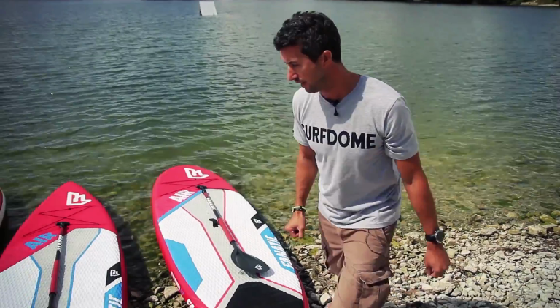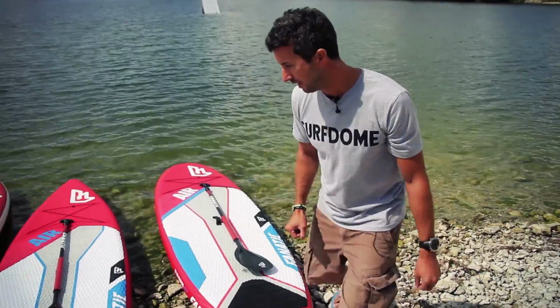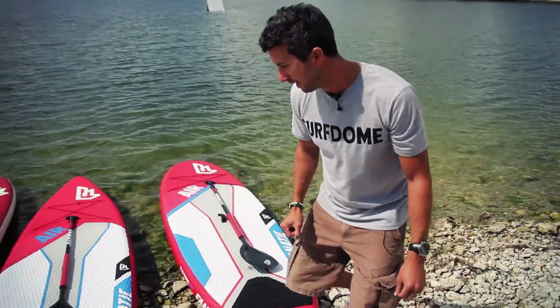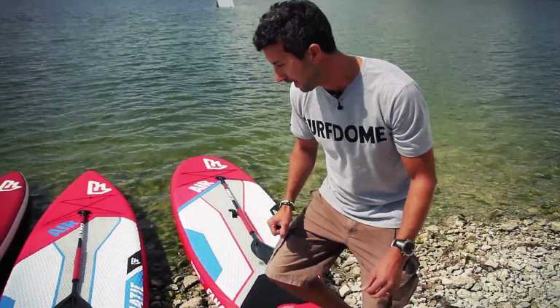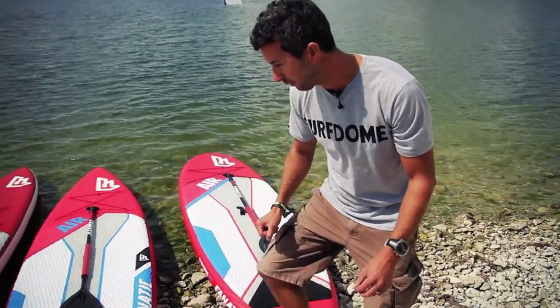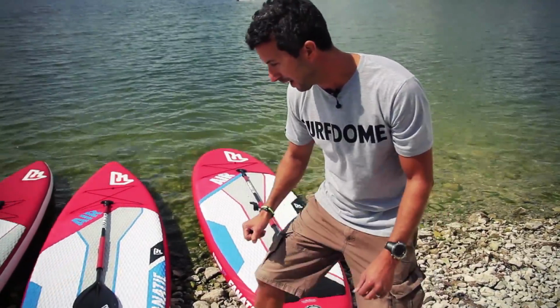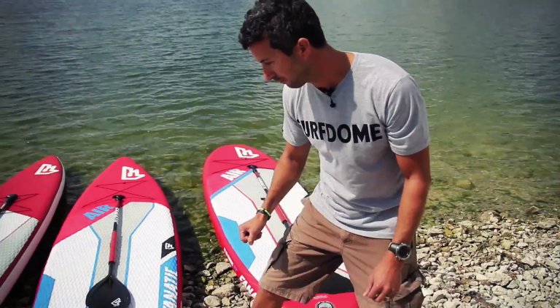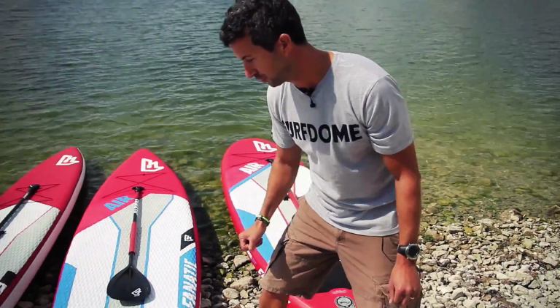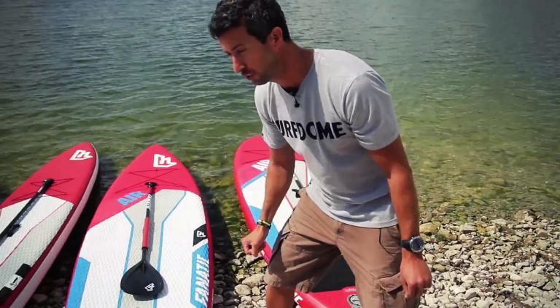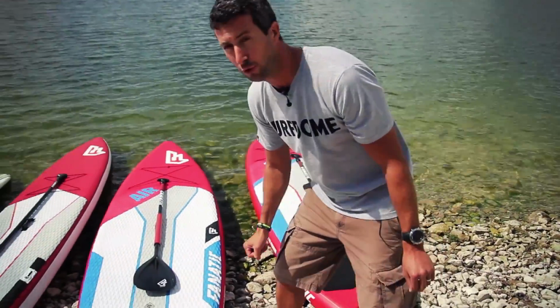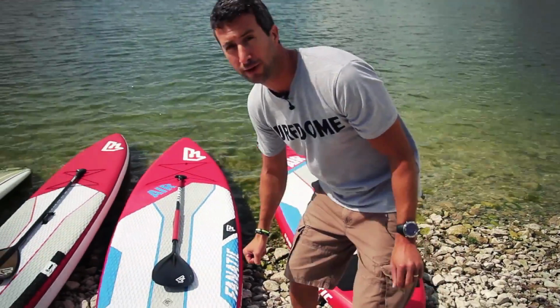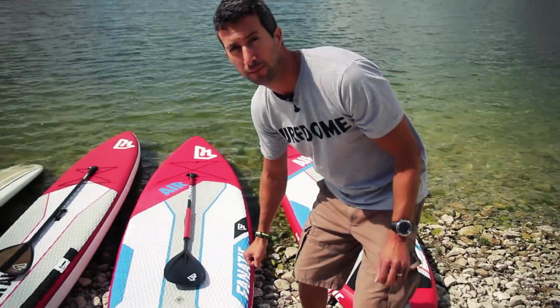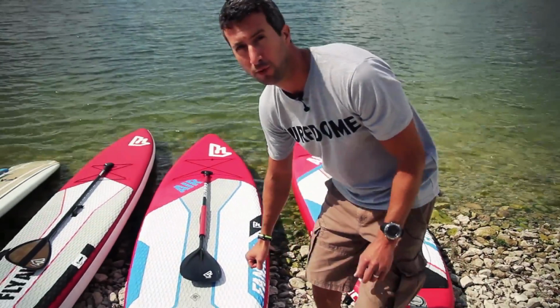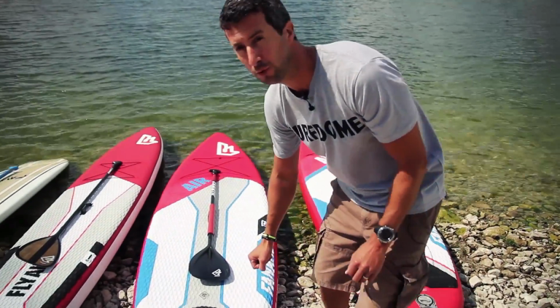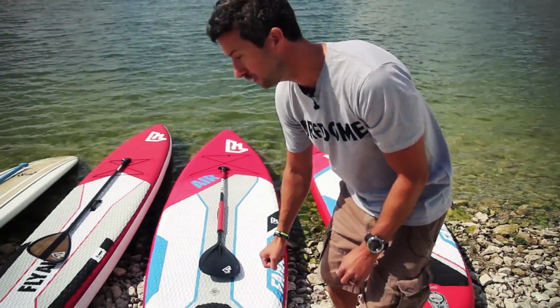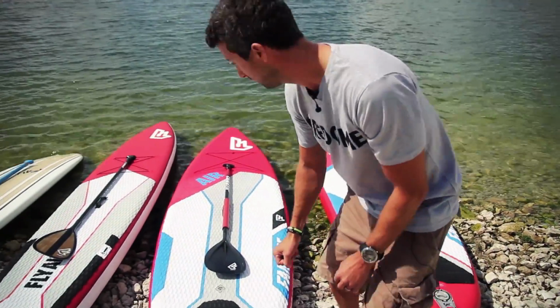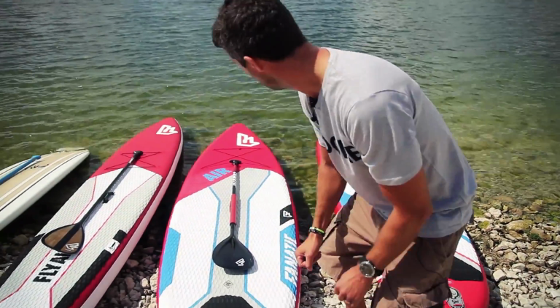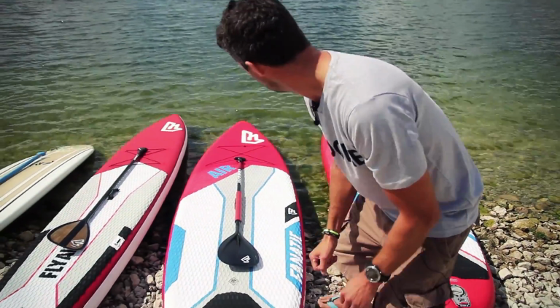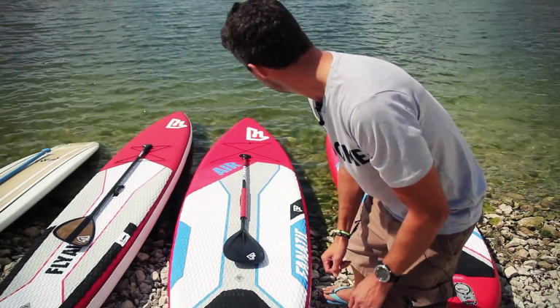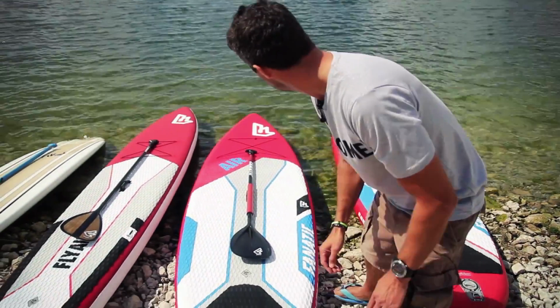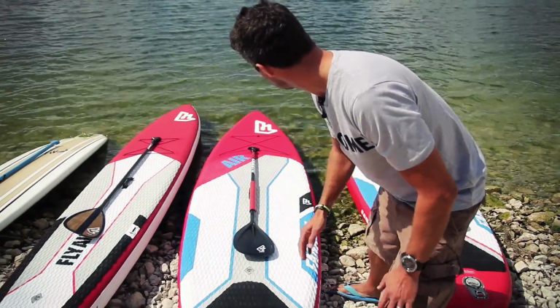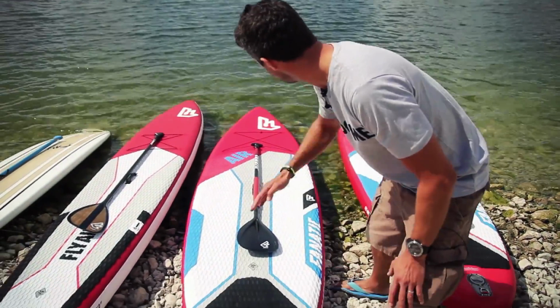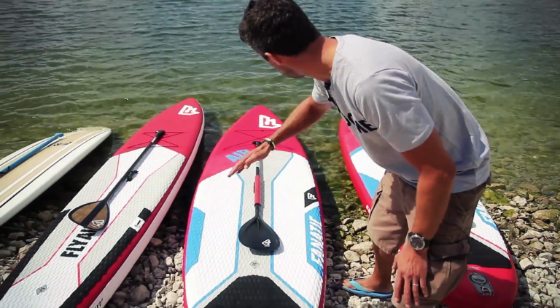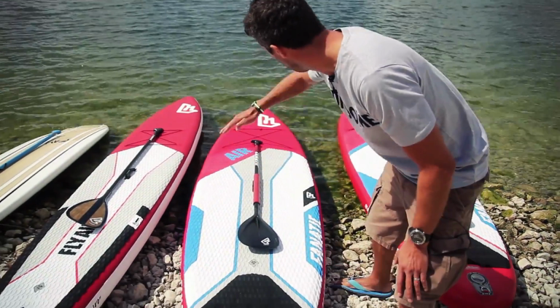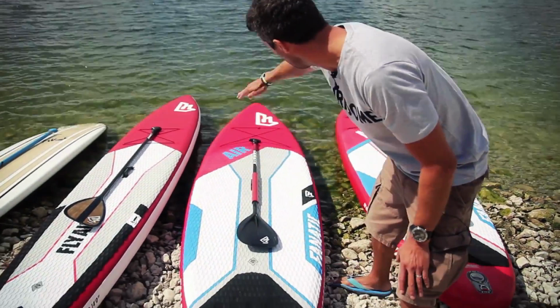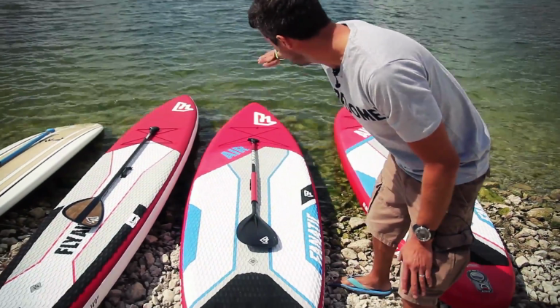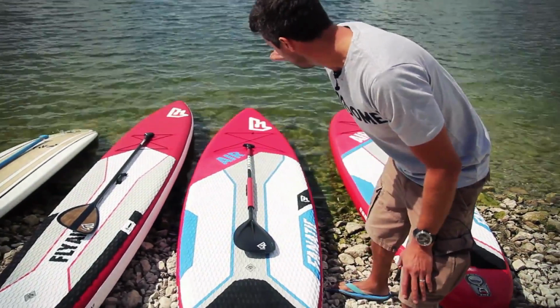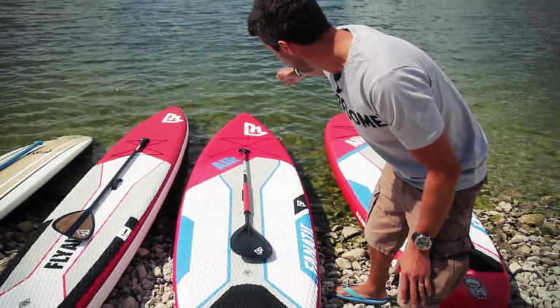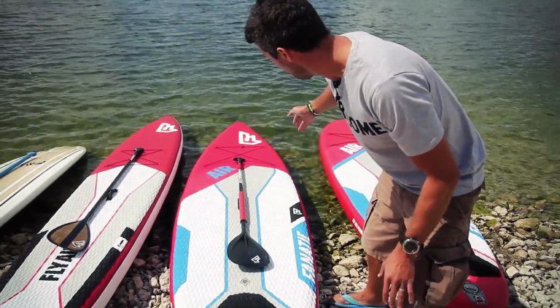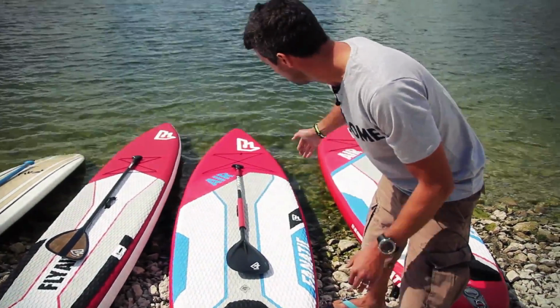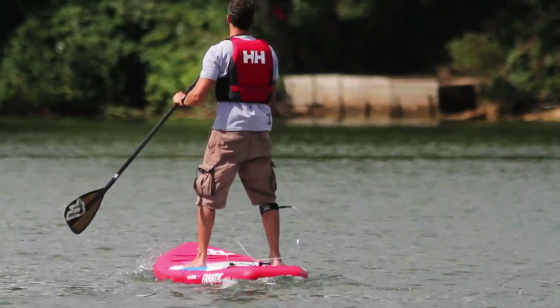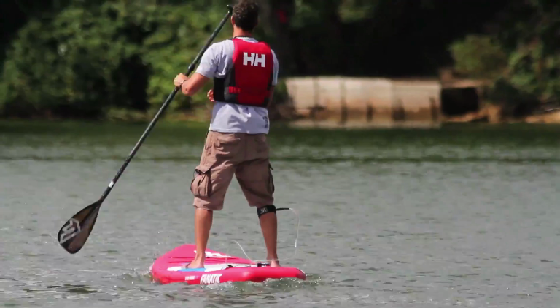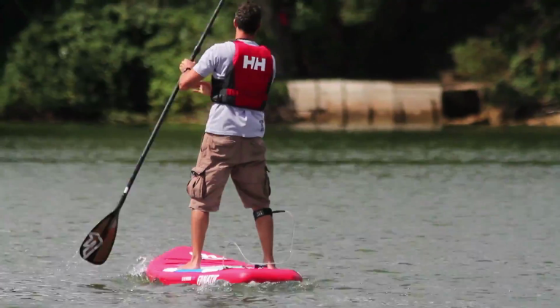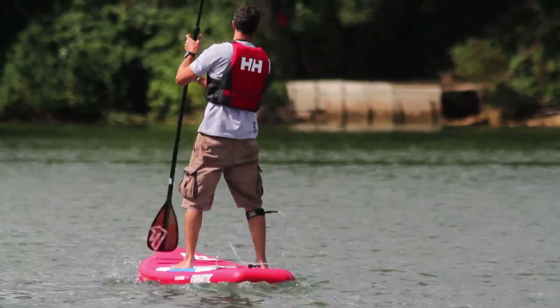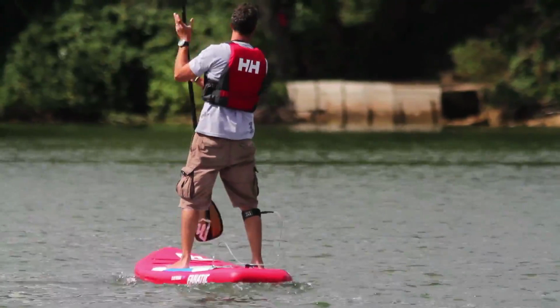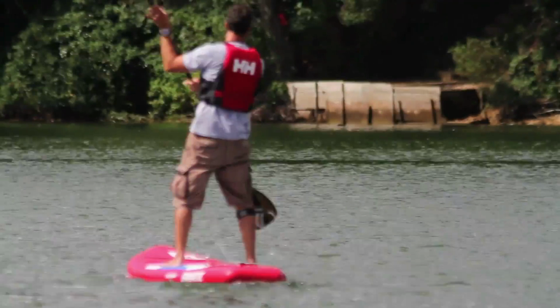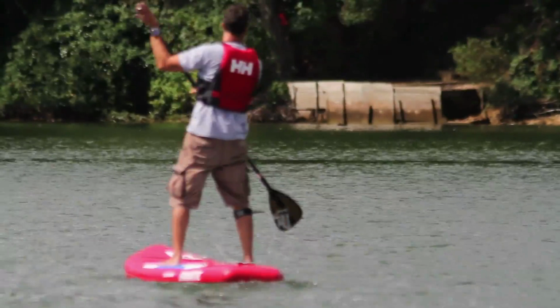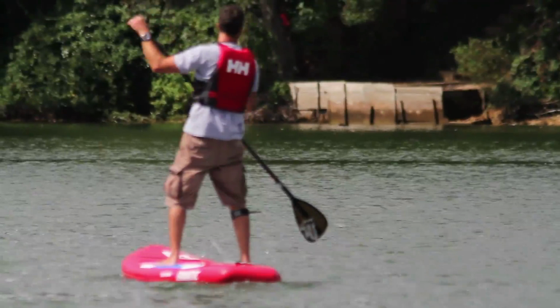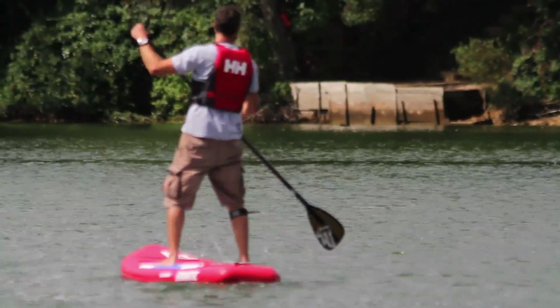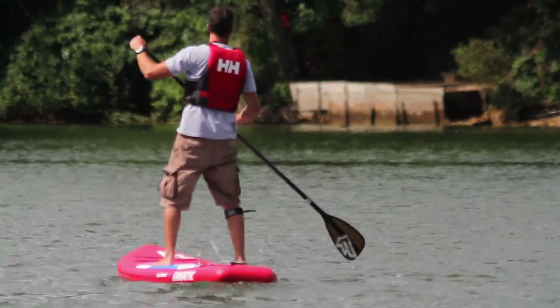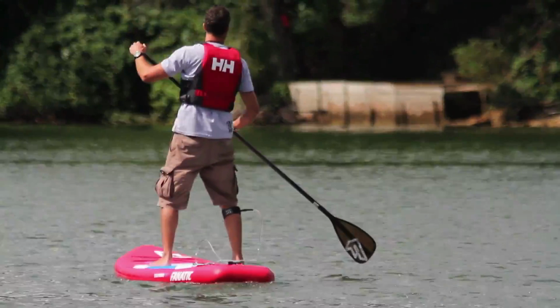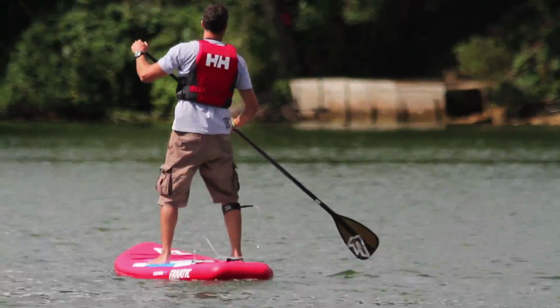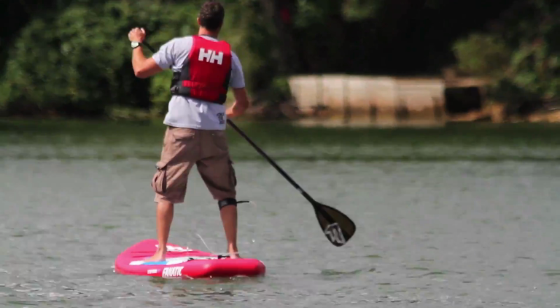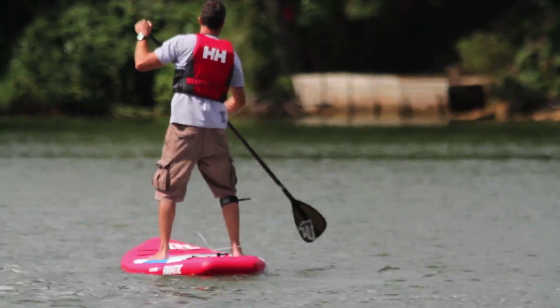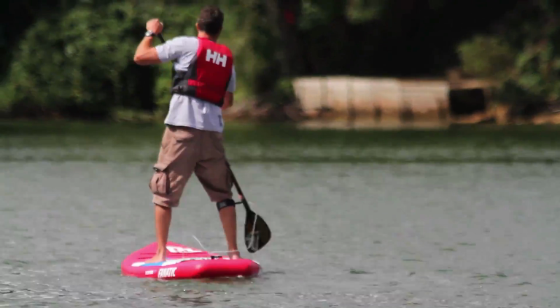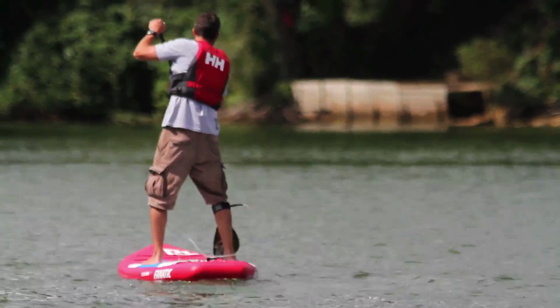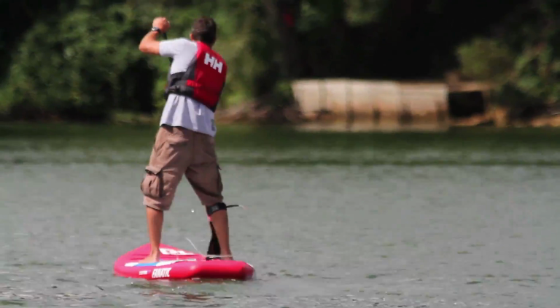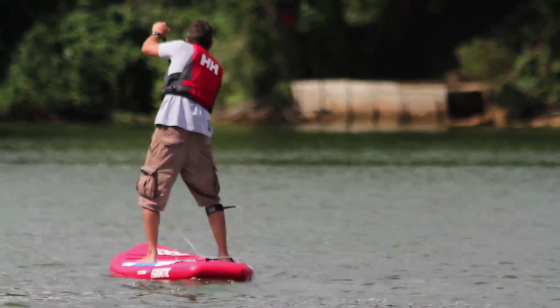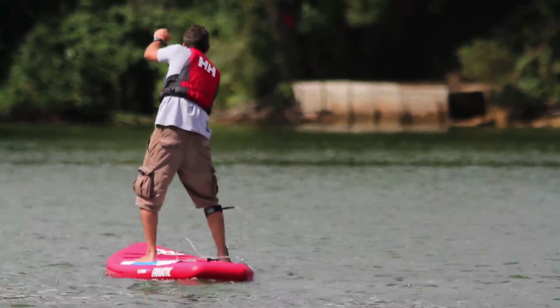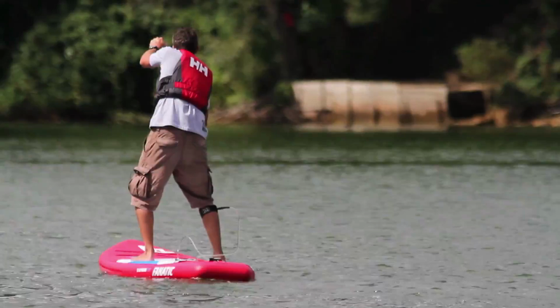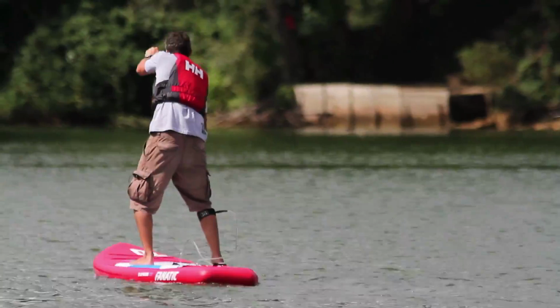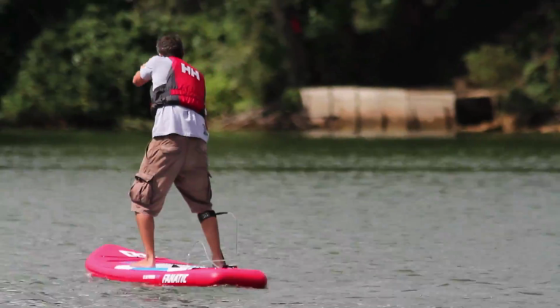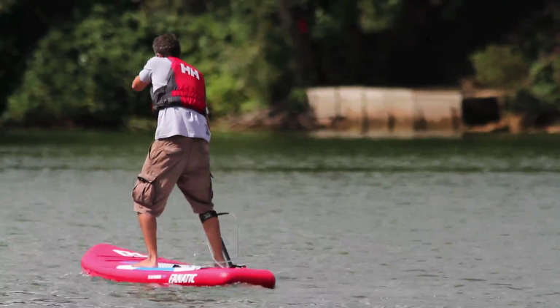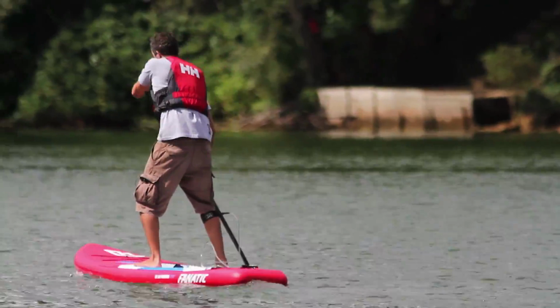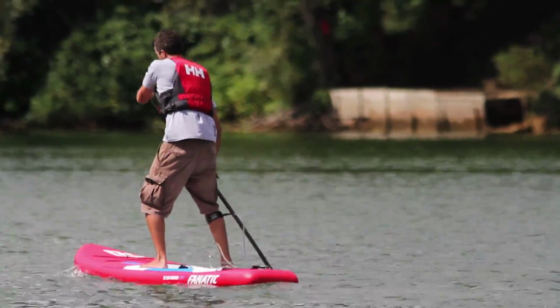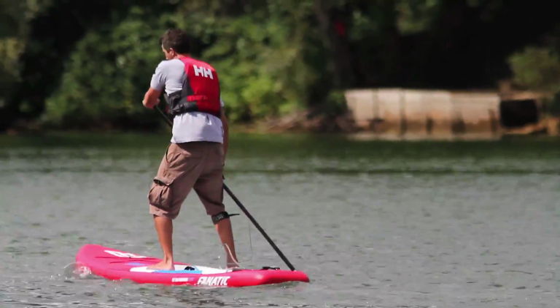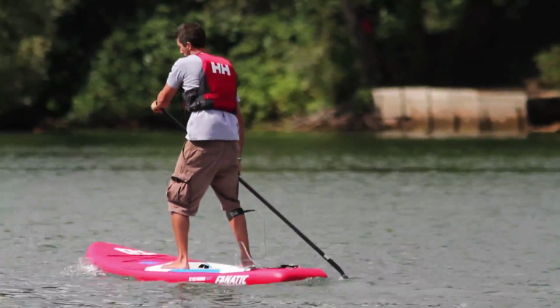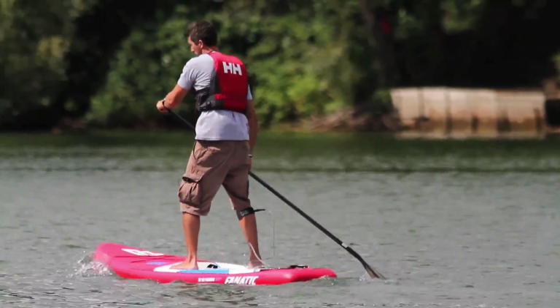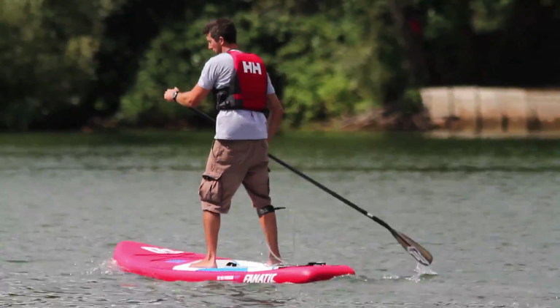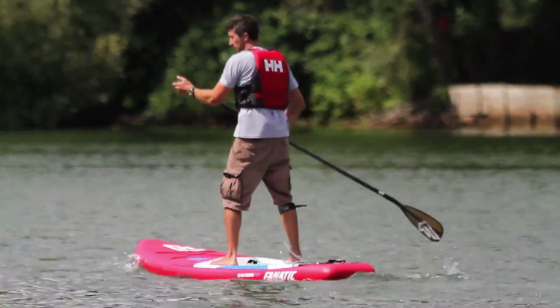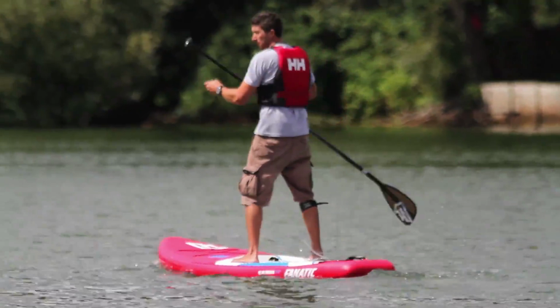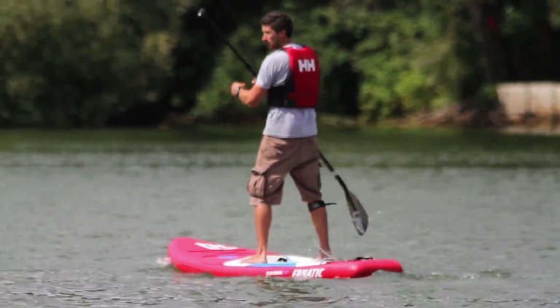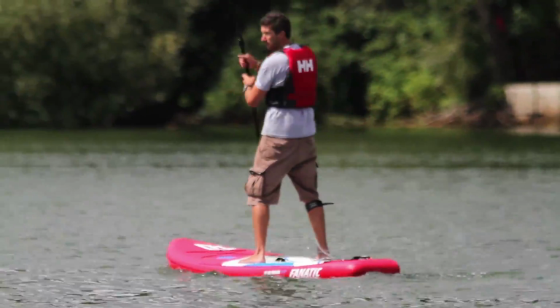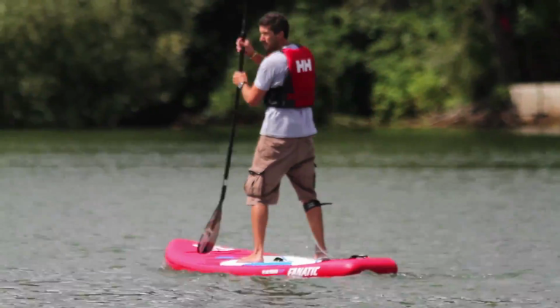Here we have a touring board. You'll see a pointier nose, longer board this time, and it's used more for exploration.